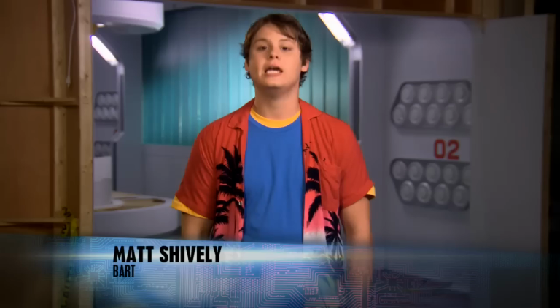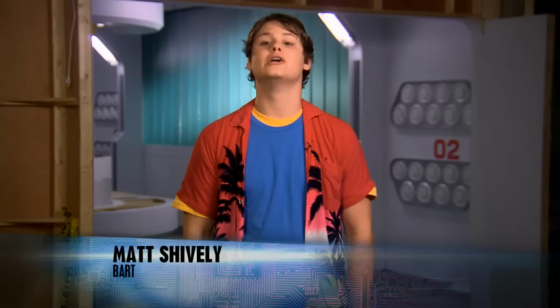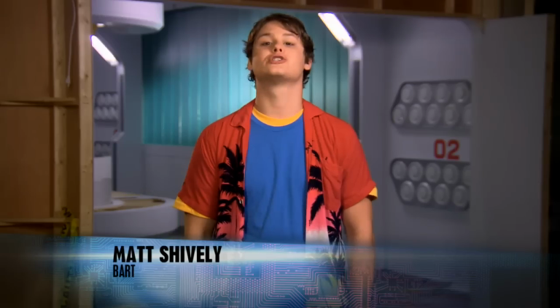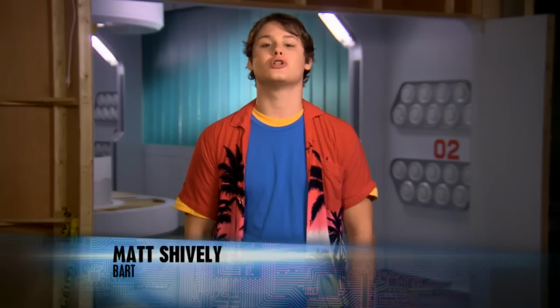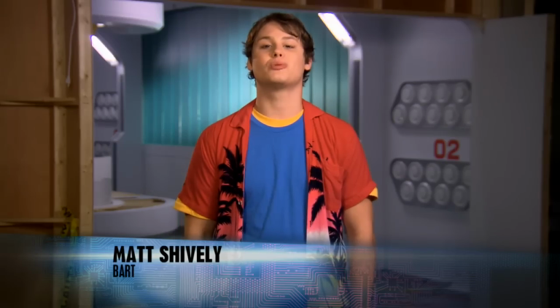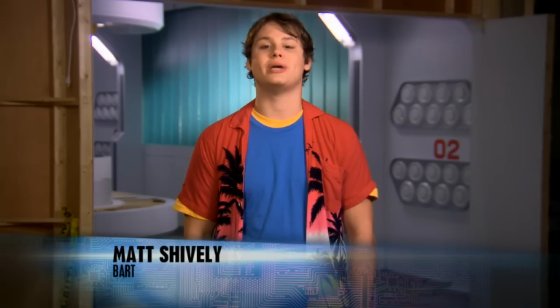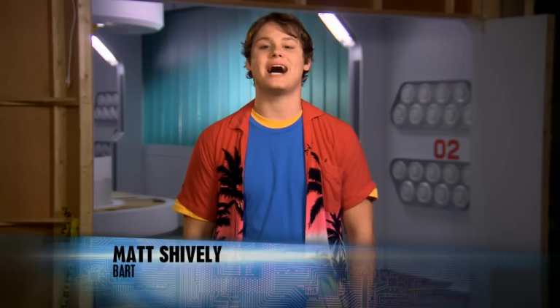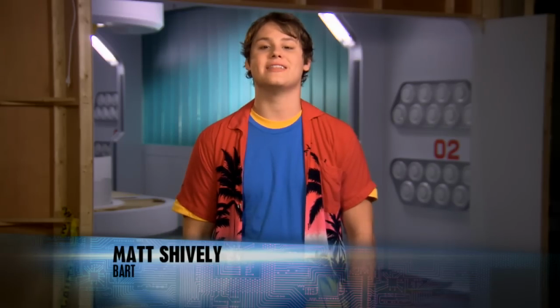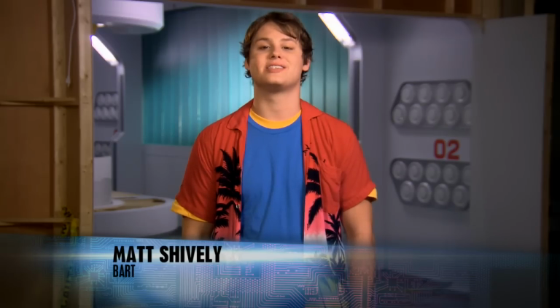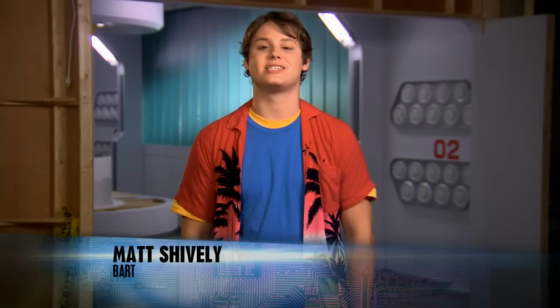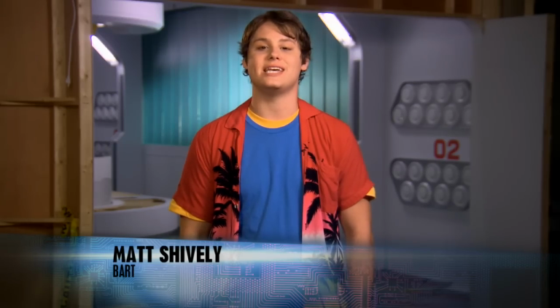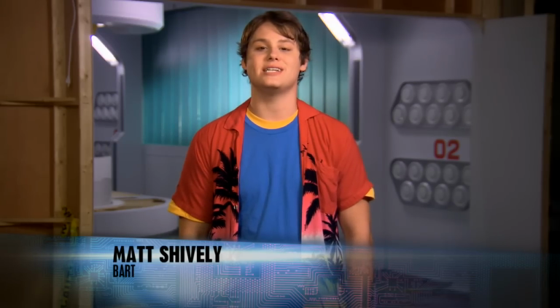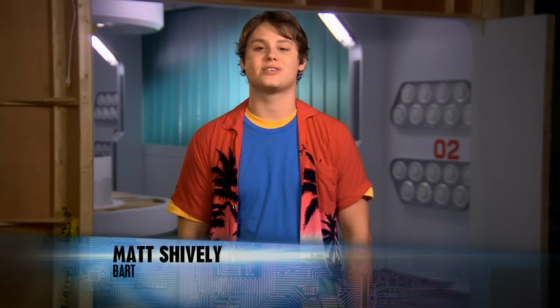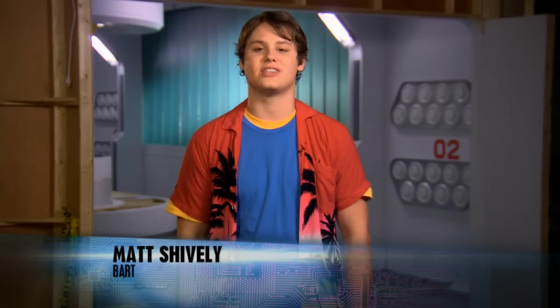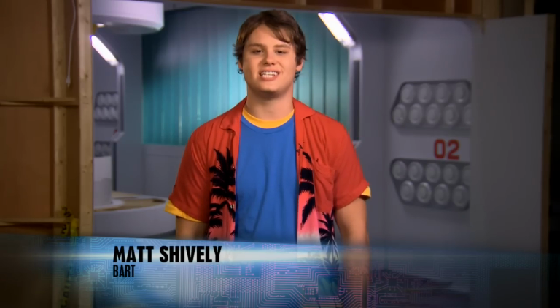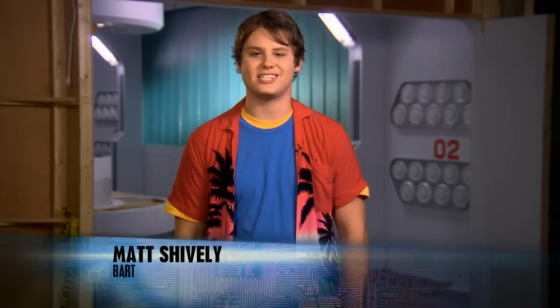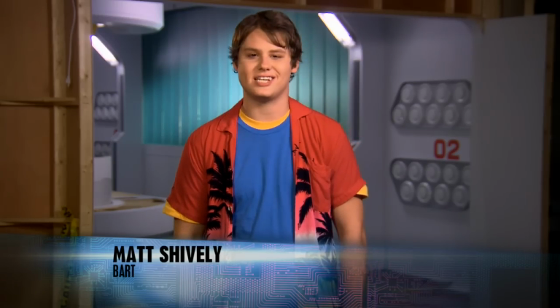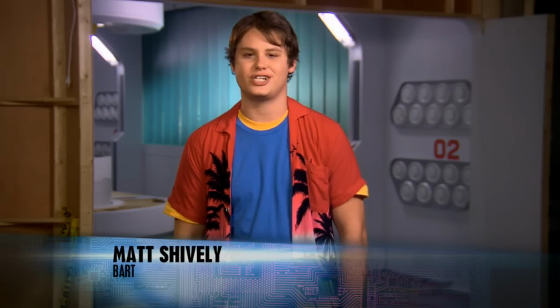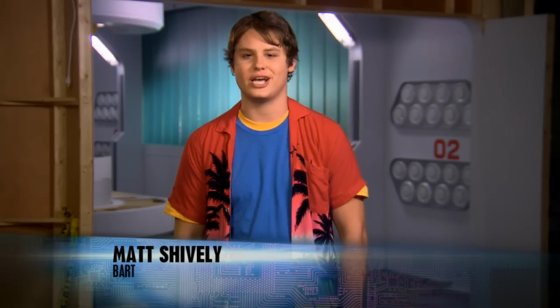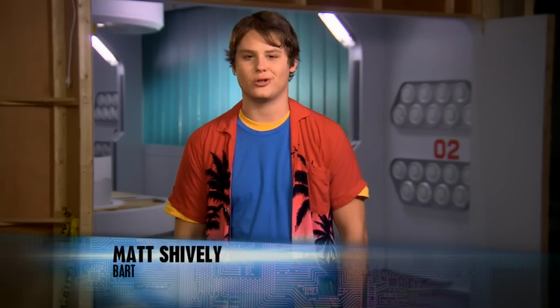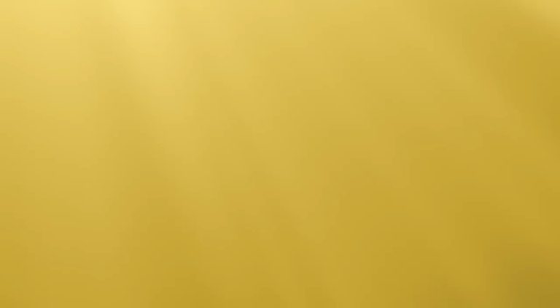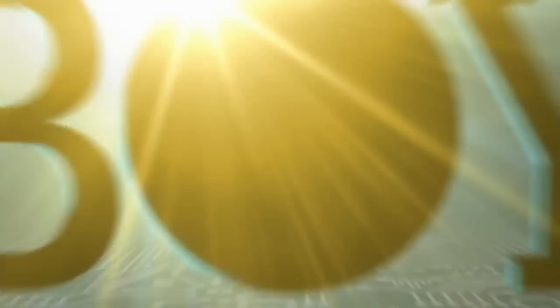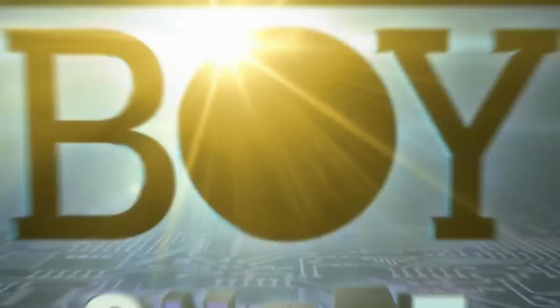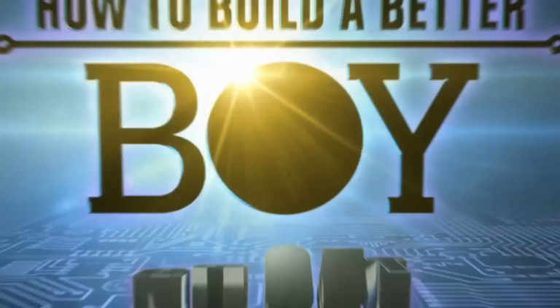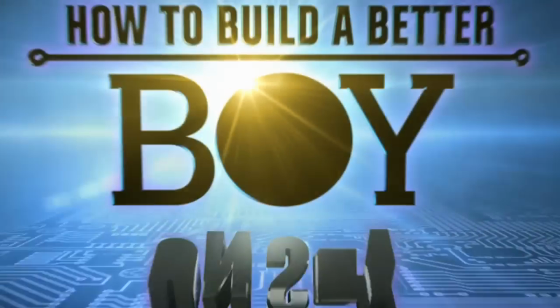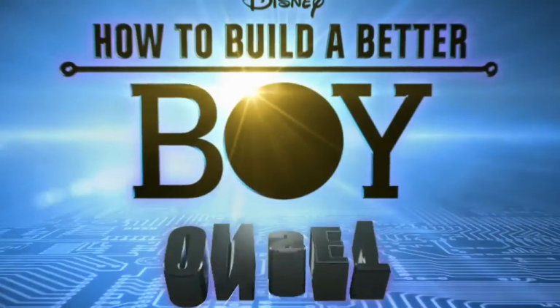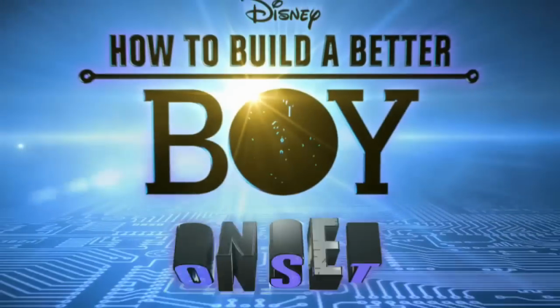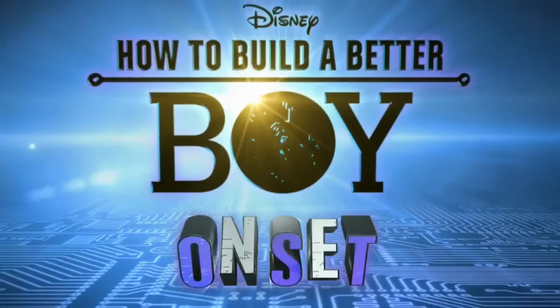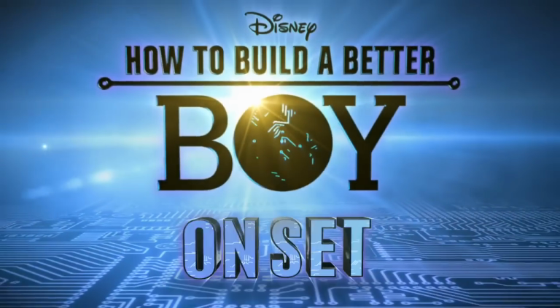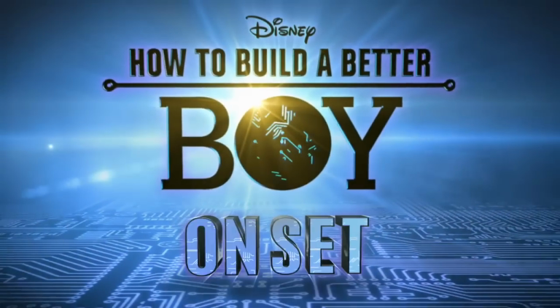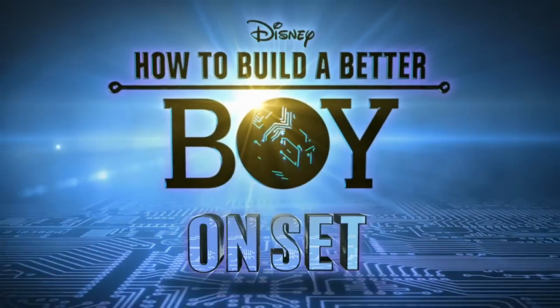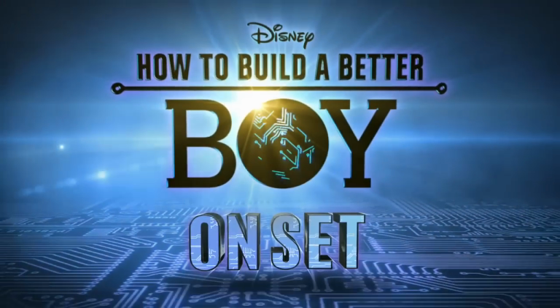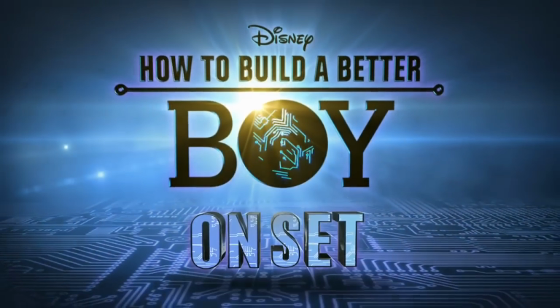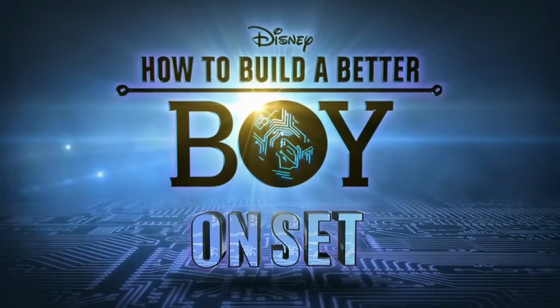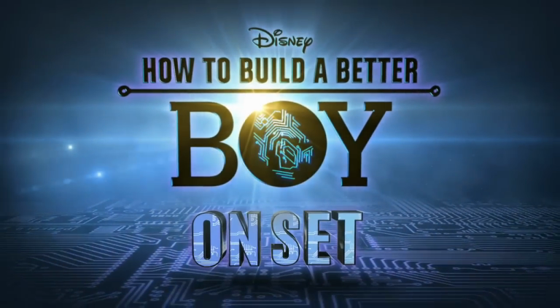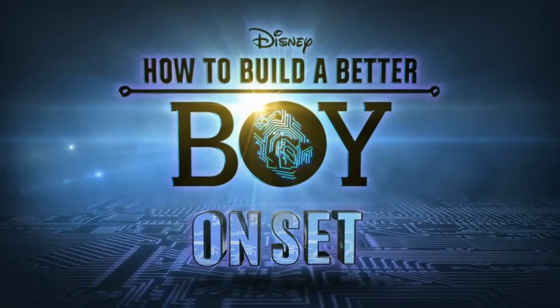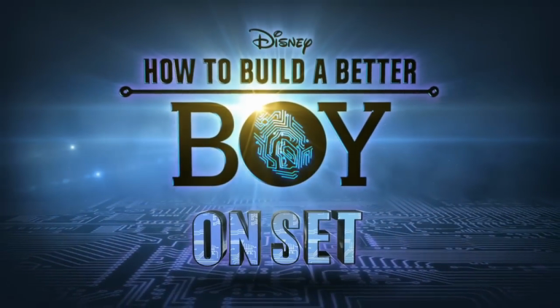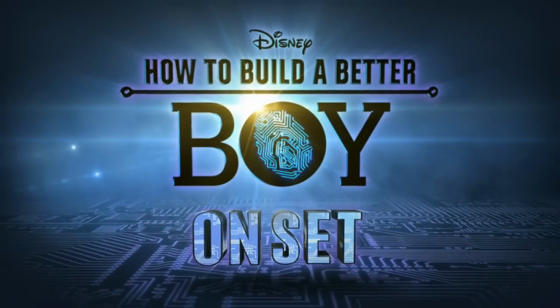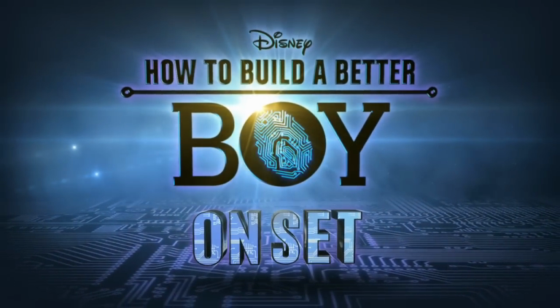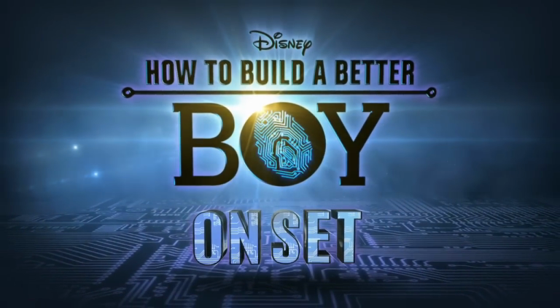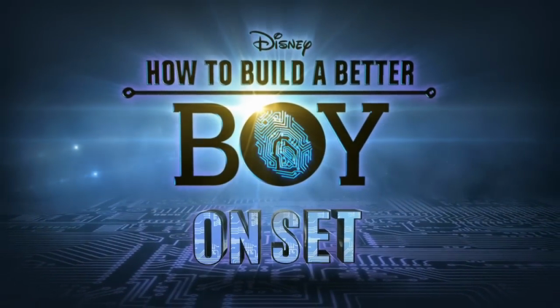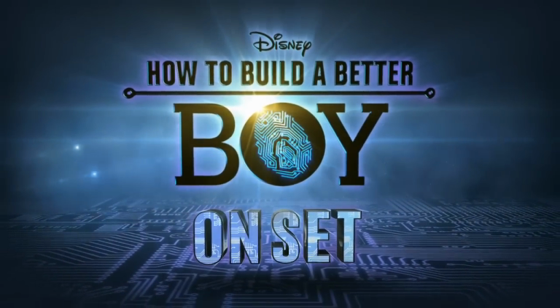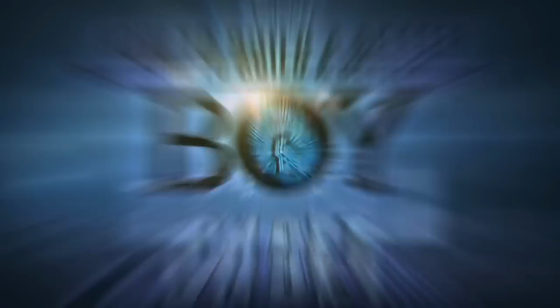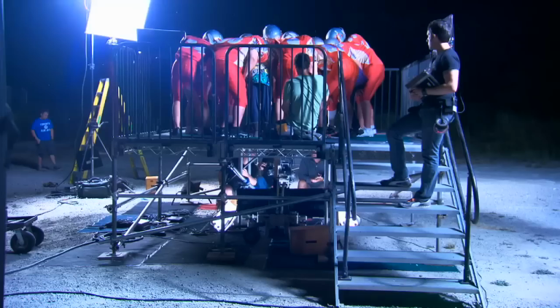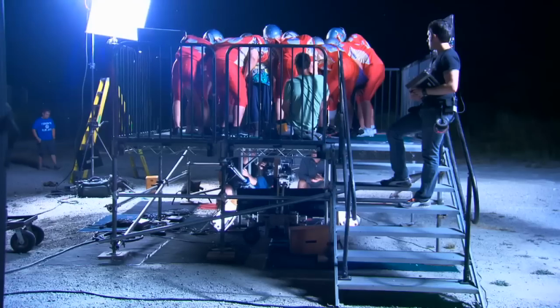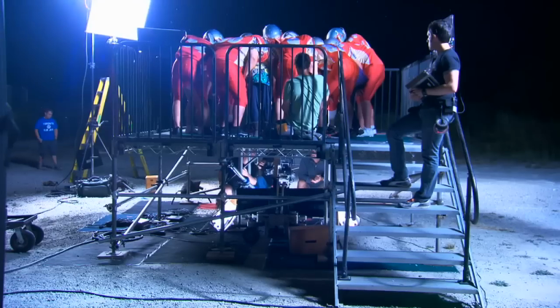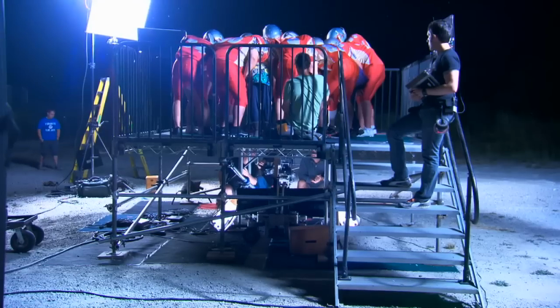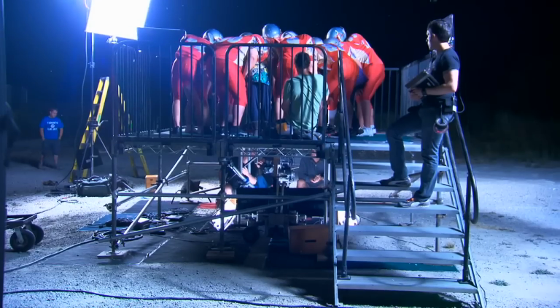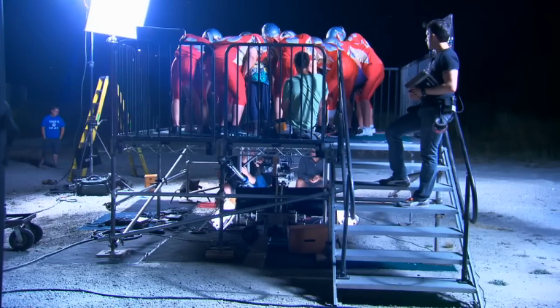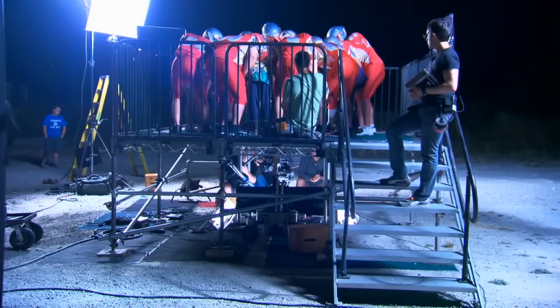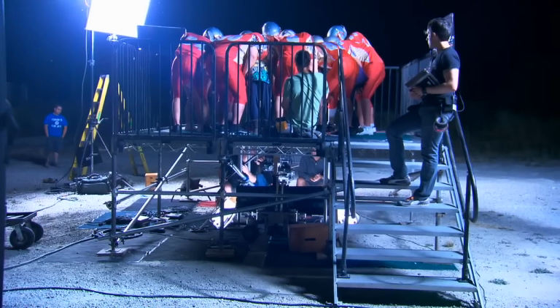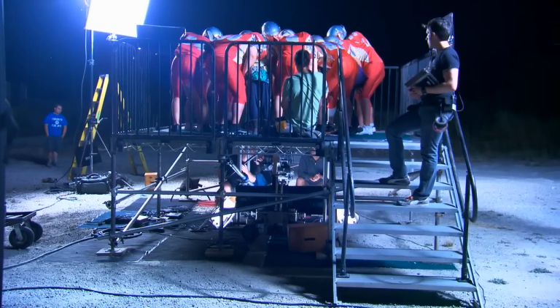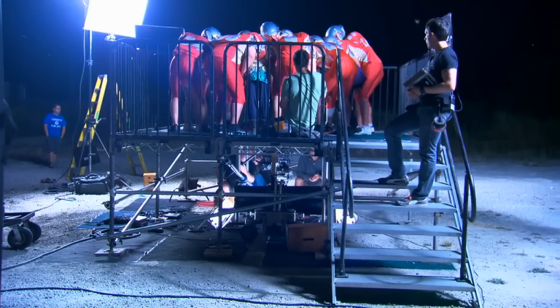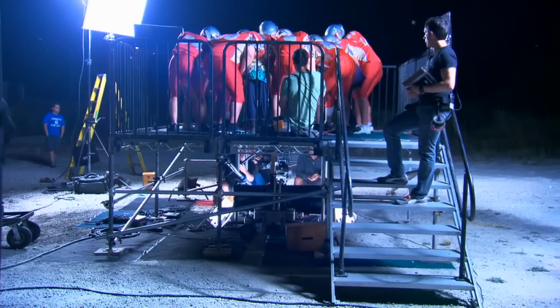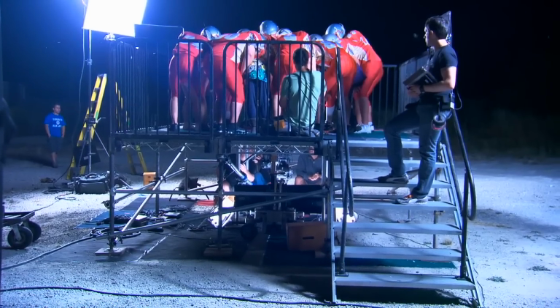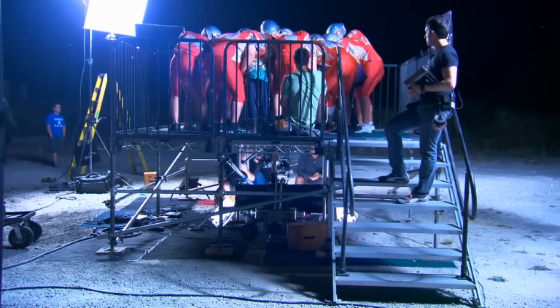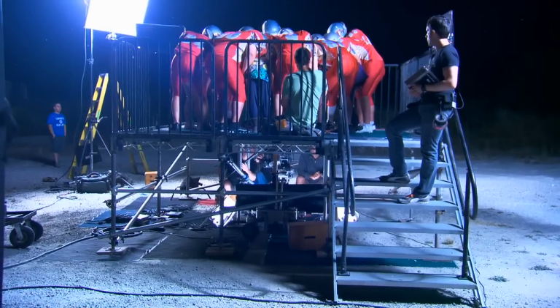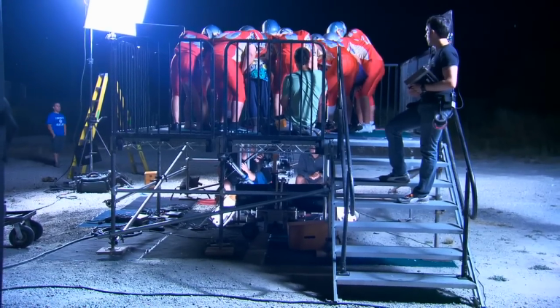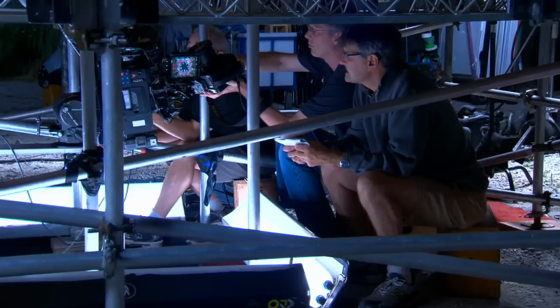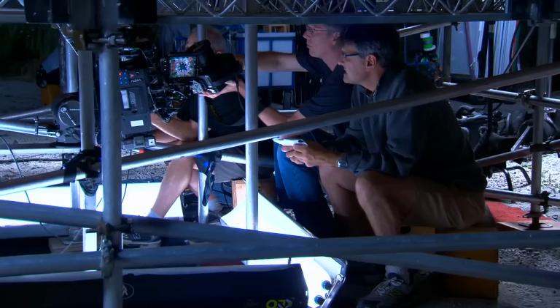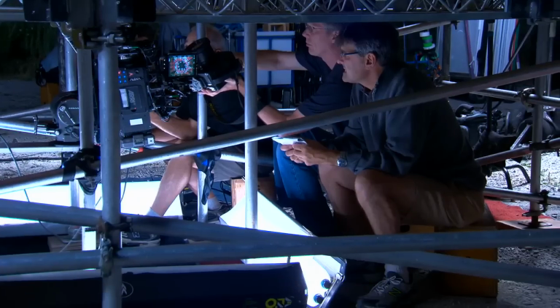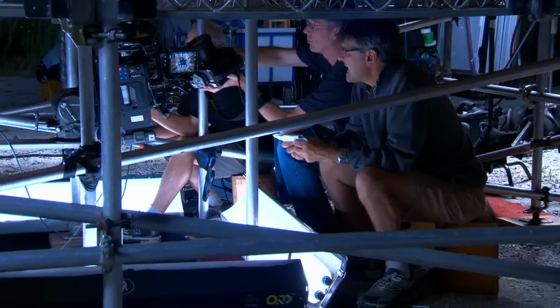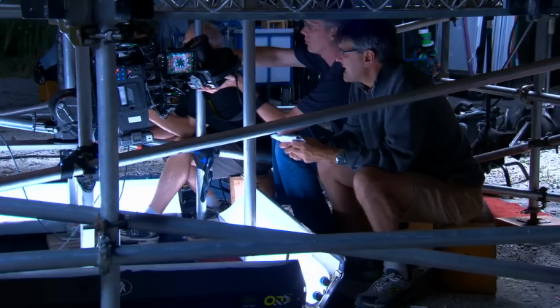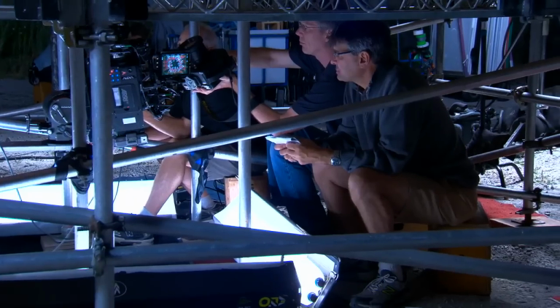Here's a look behind the scenes of the Disney Channel original movie How to Build a Better Boy. Here we go, and action.